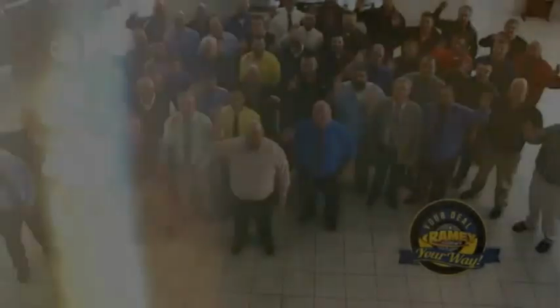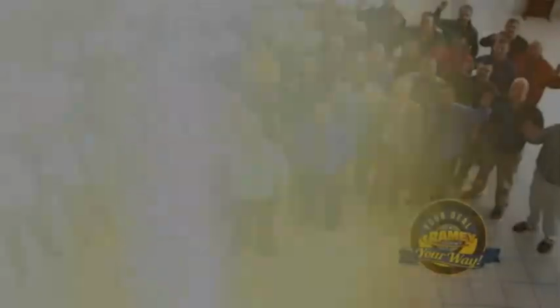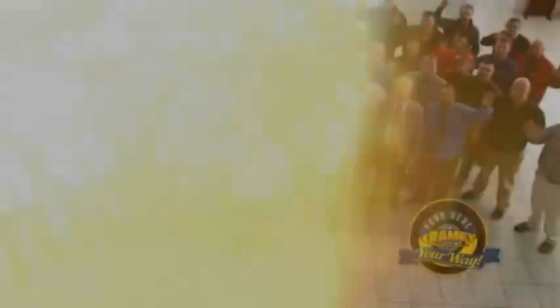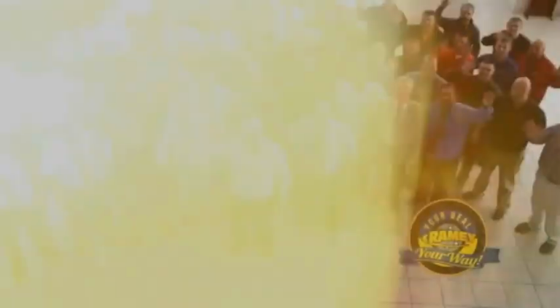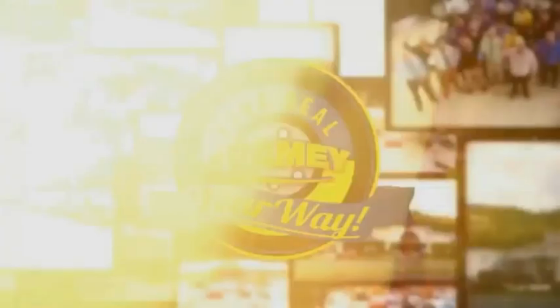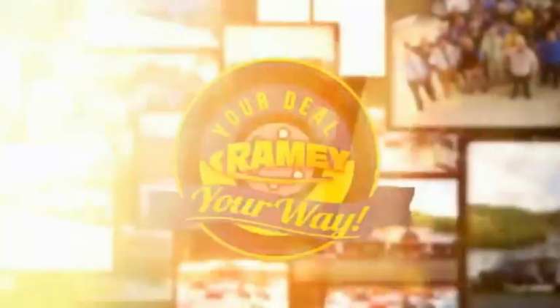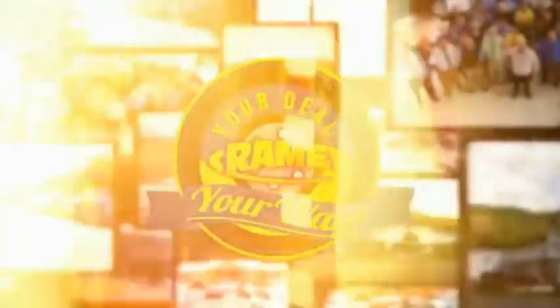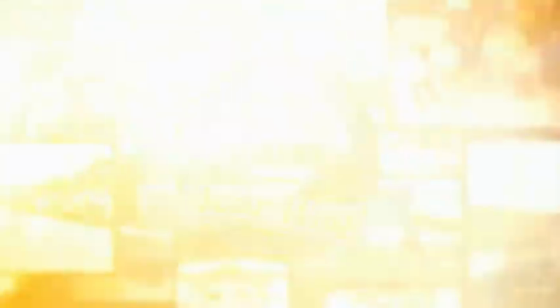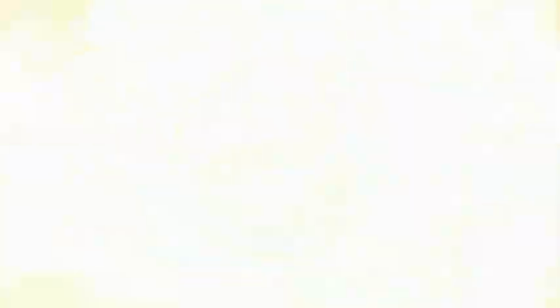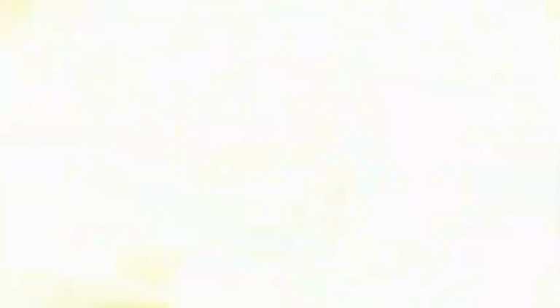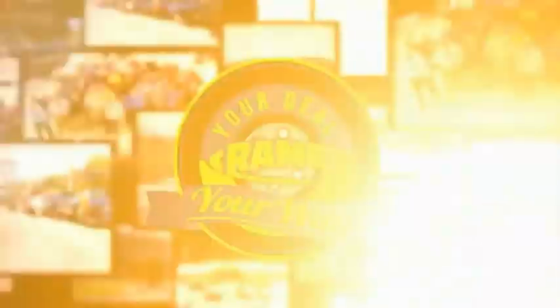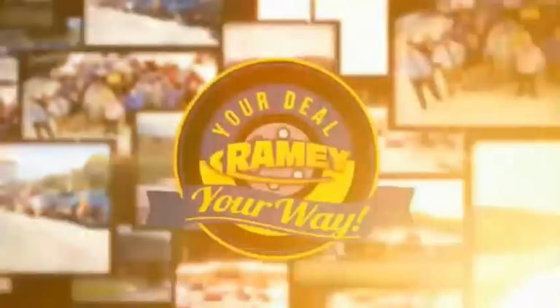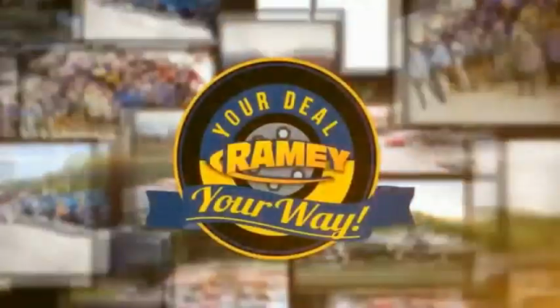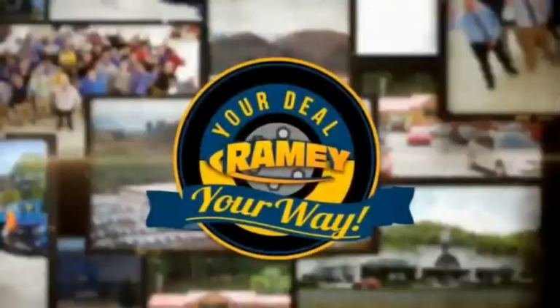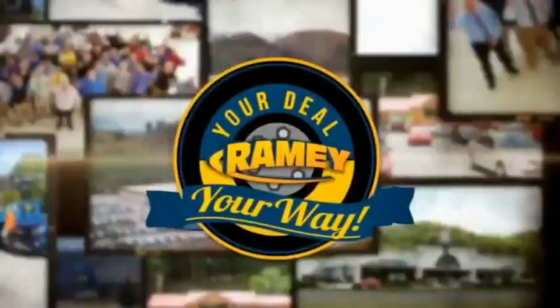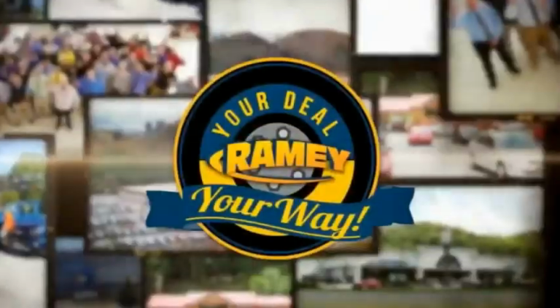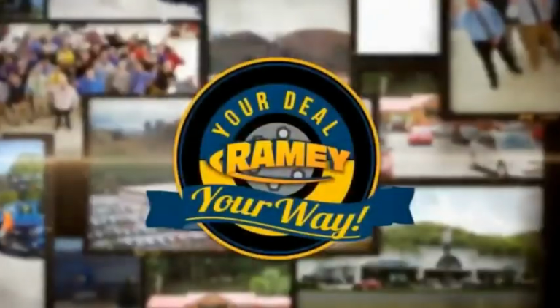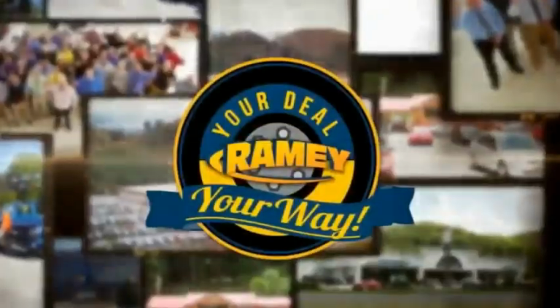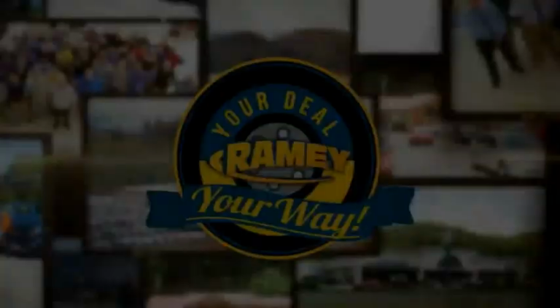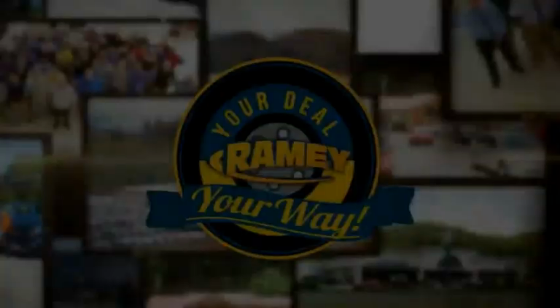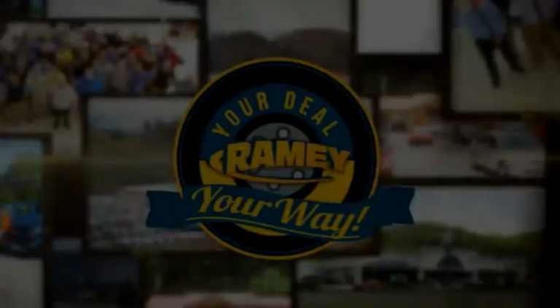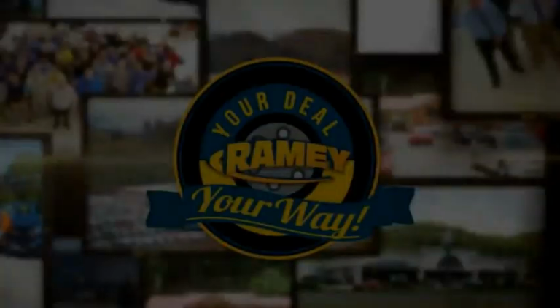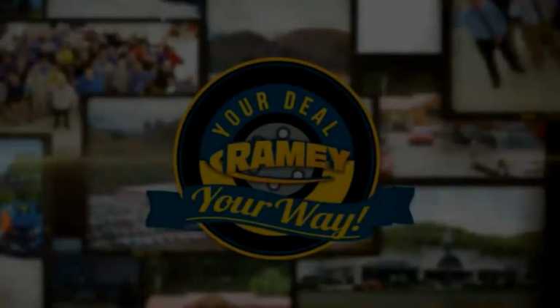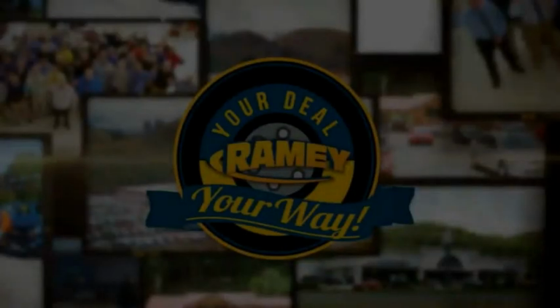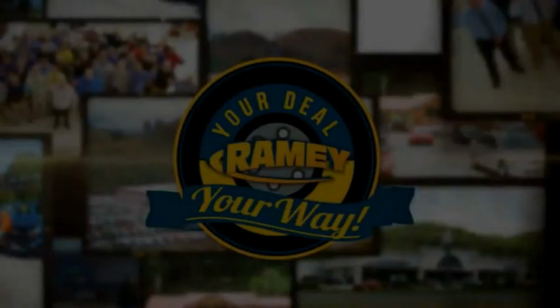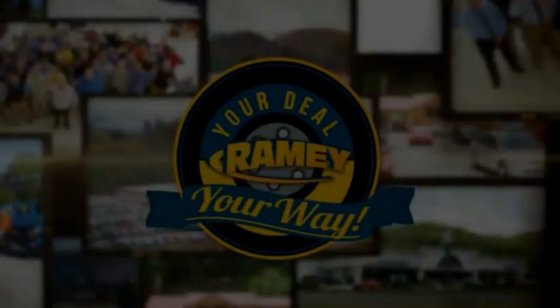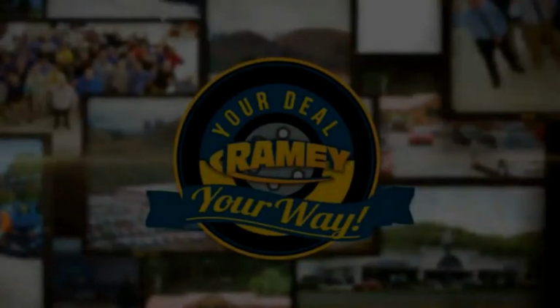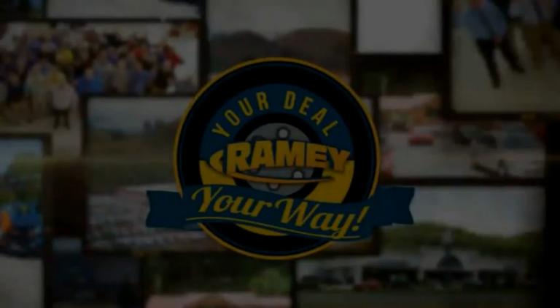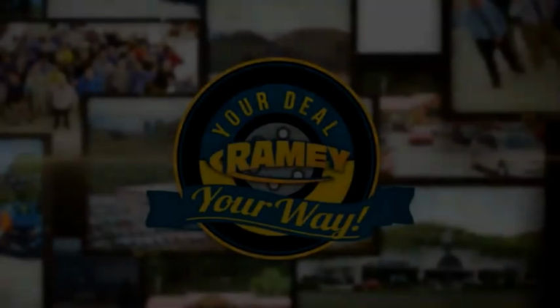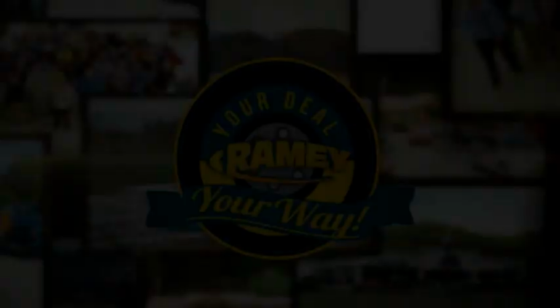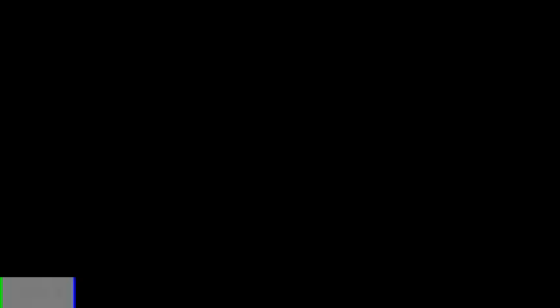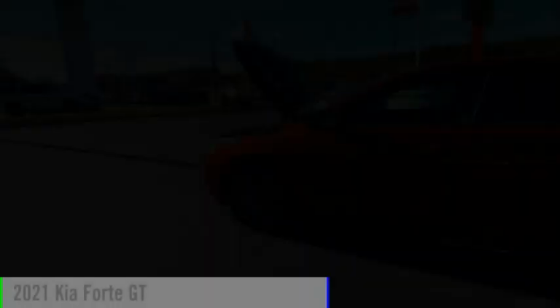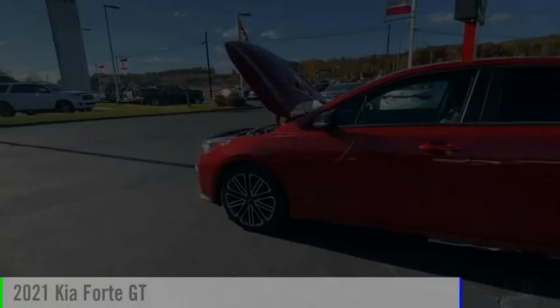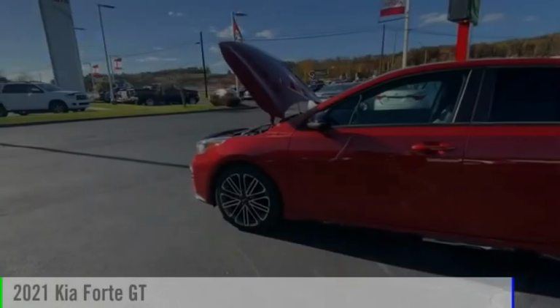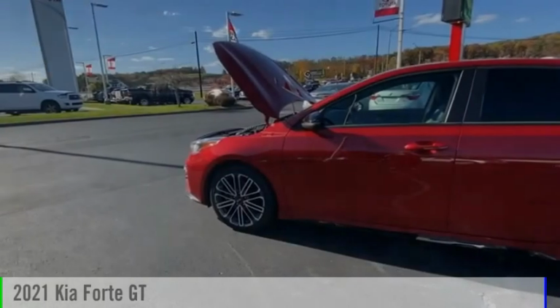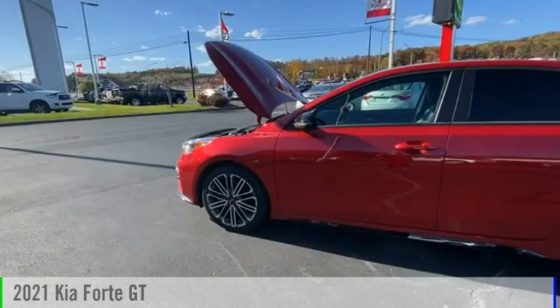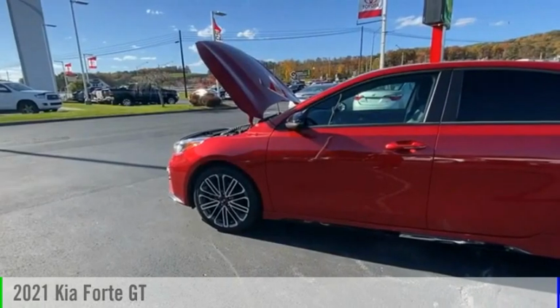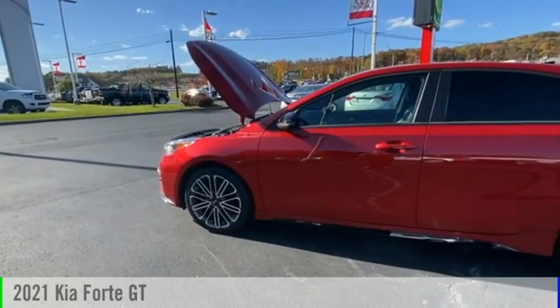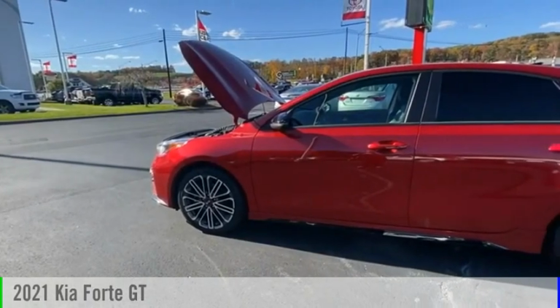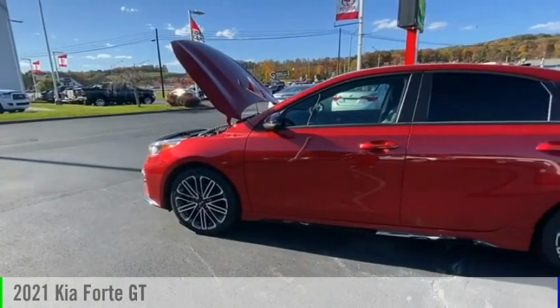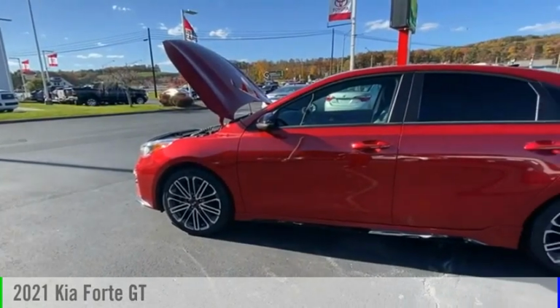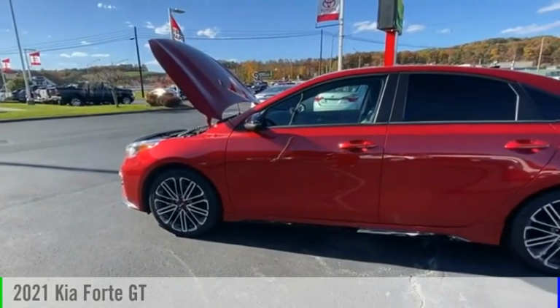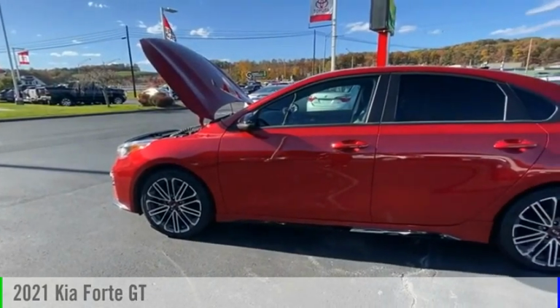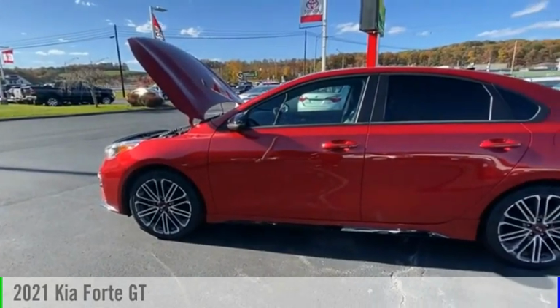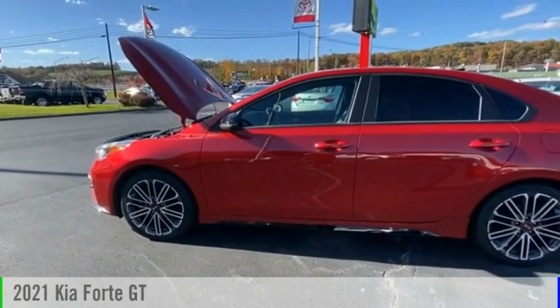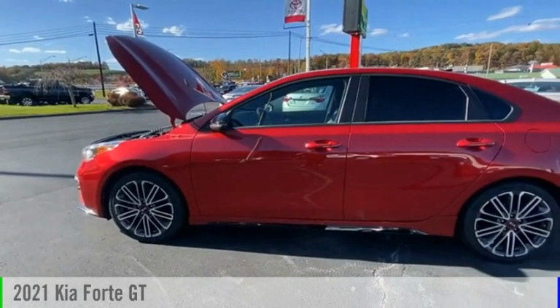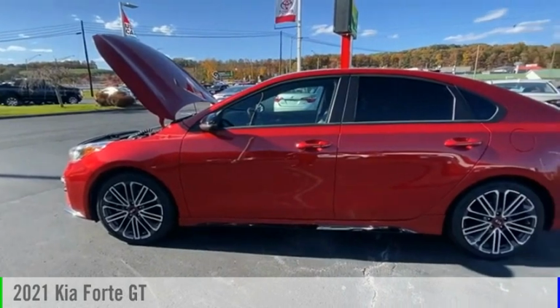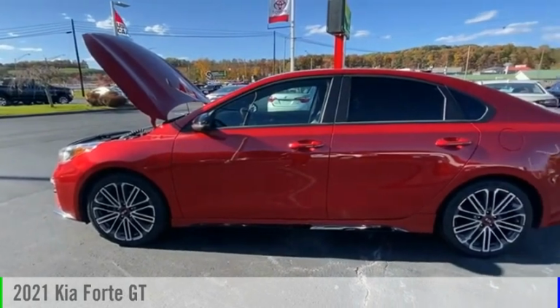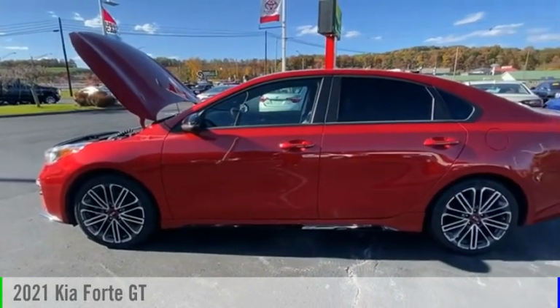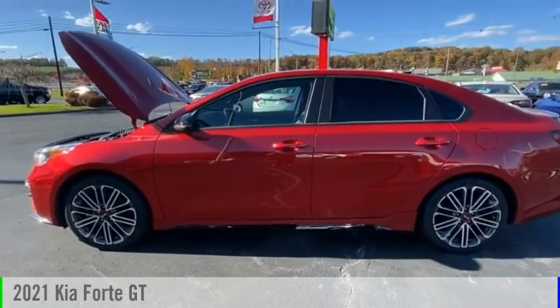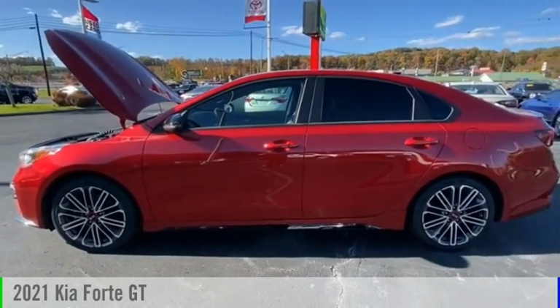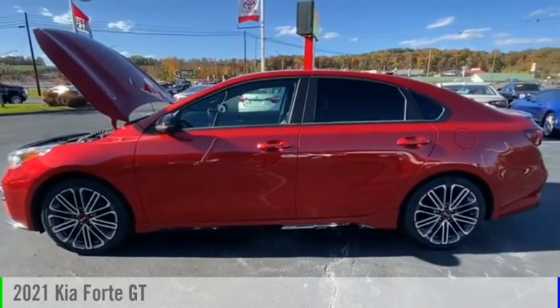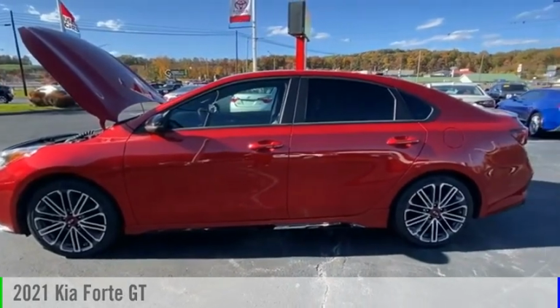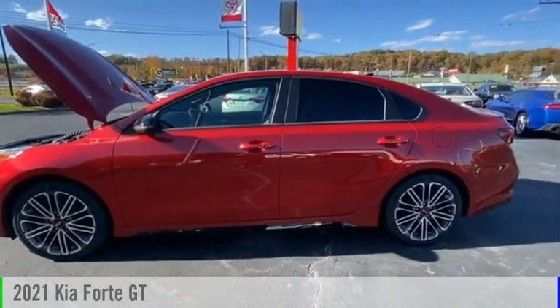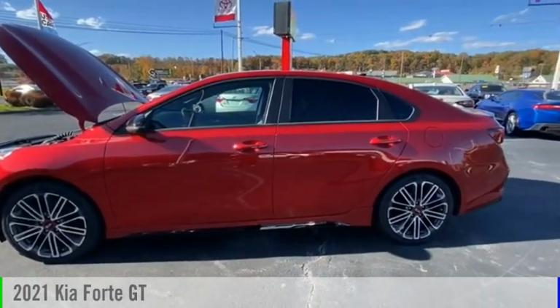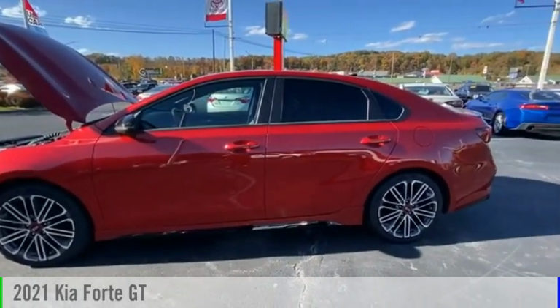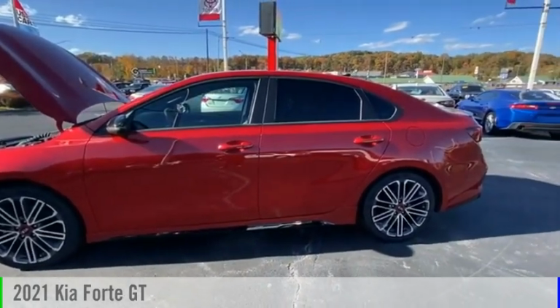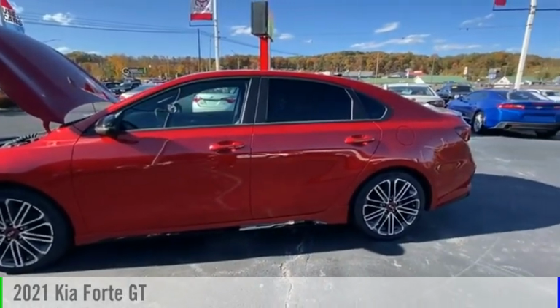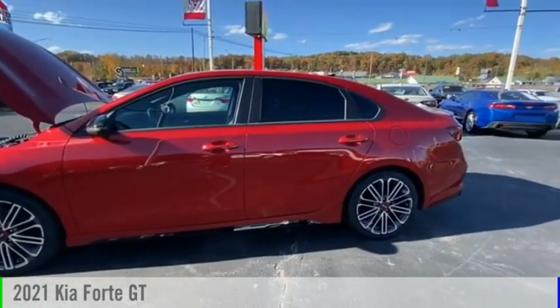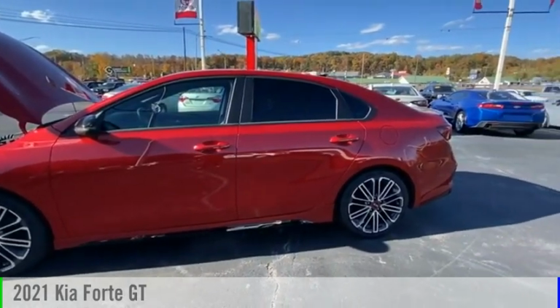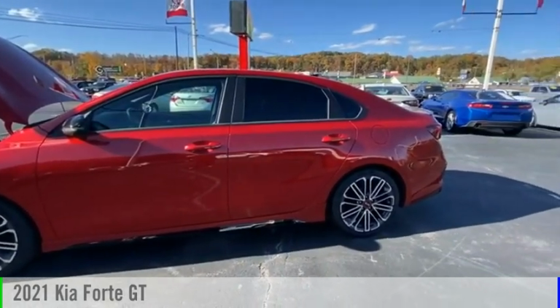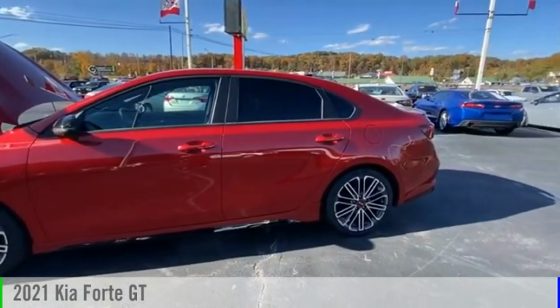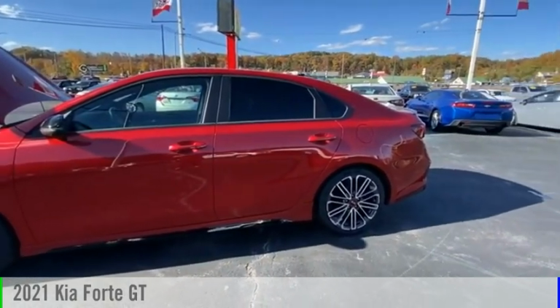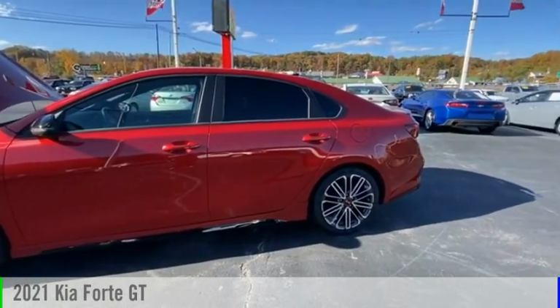Amy, it's your deal, your way. Come test drive the 2021 Forte.